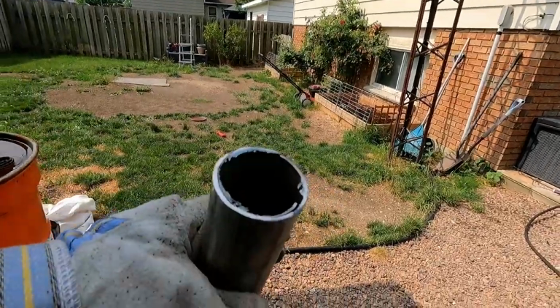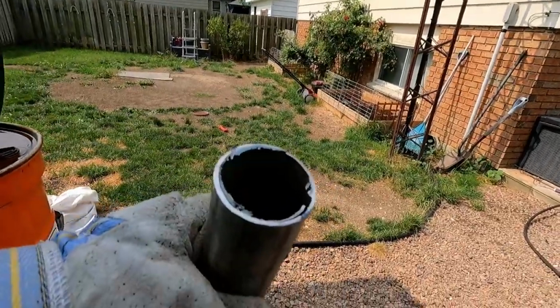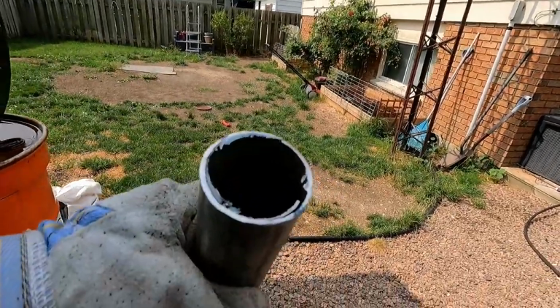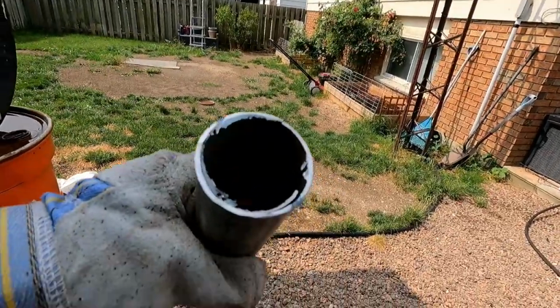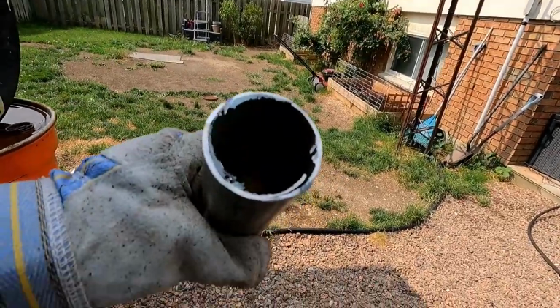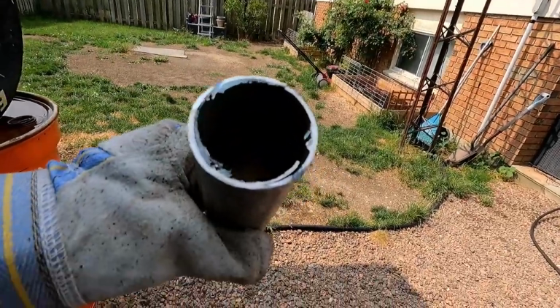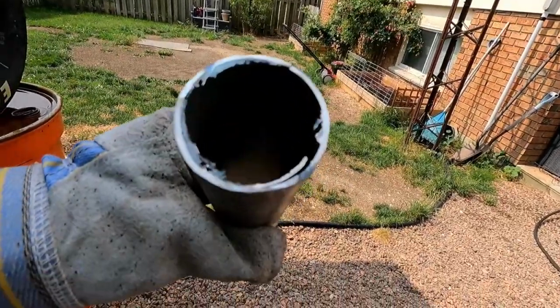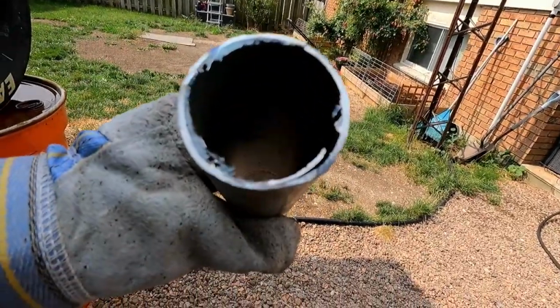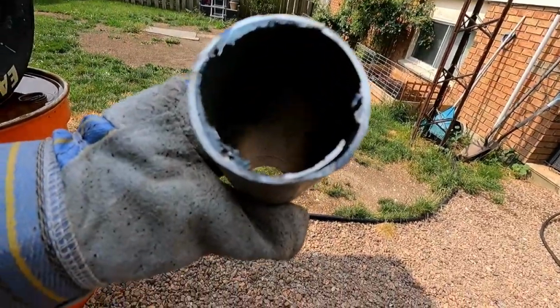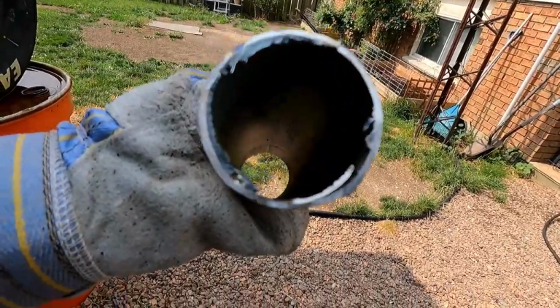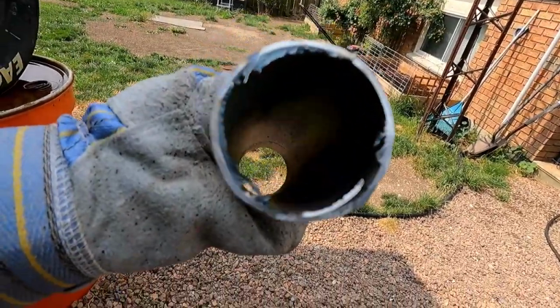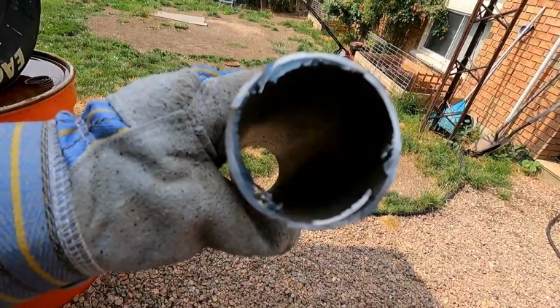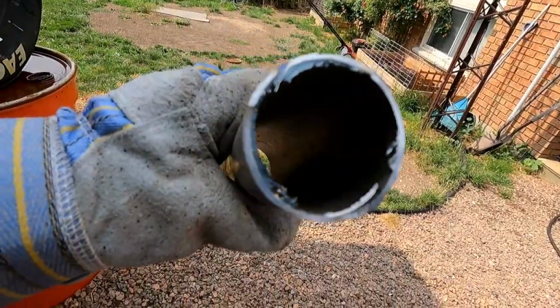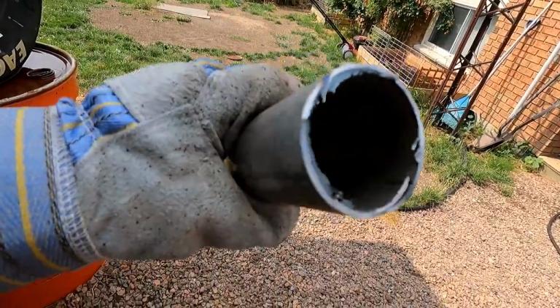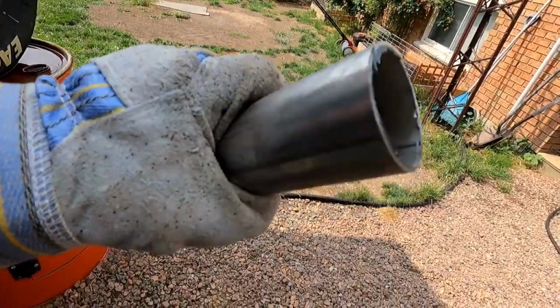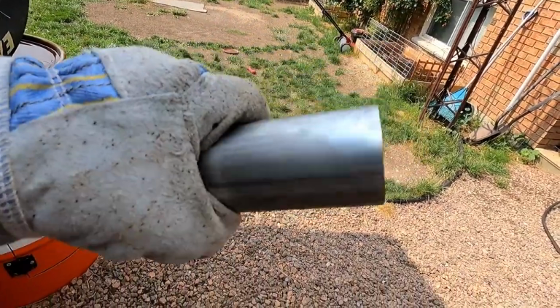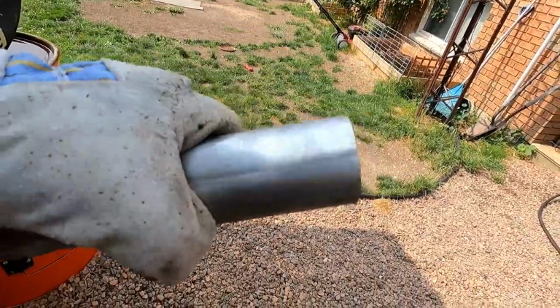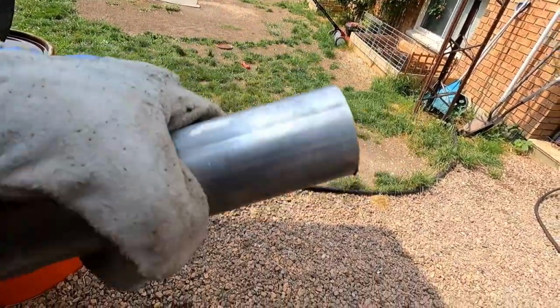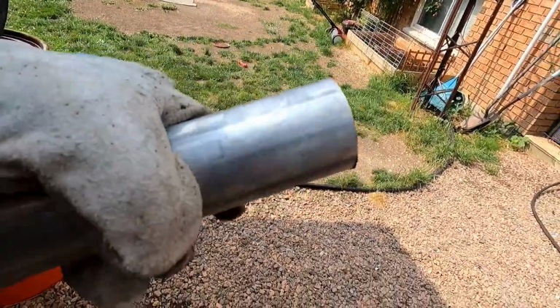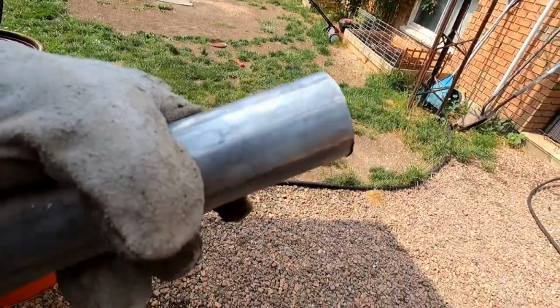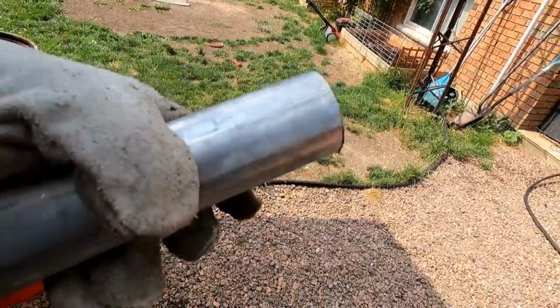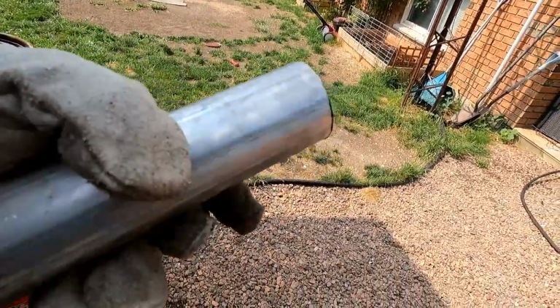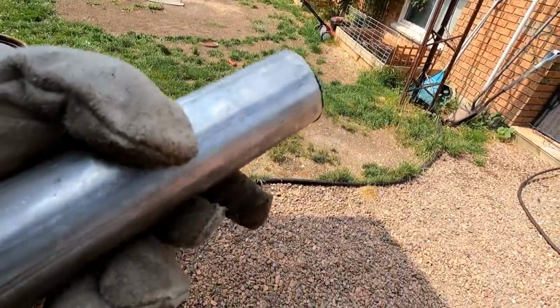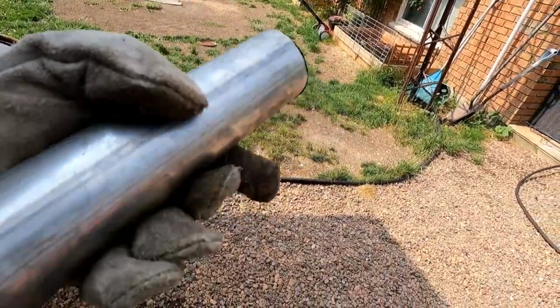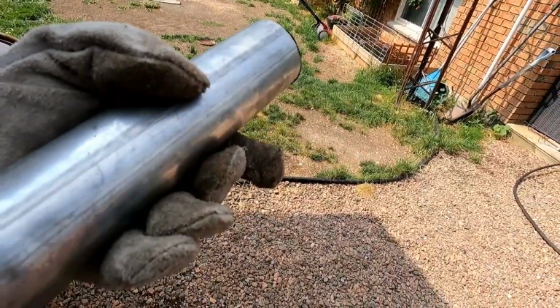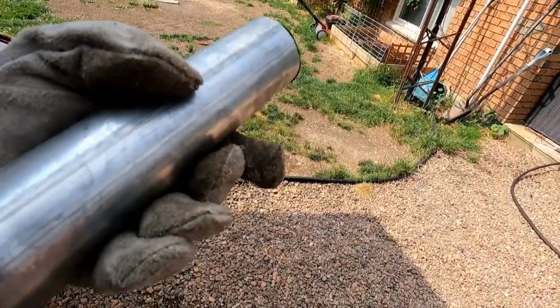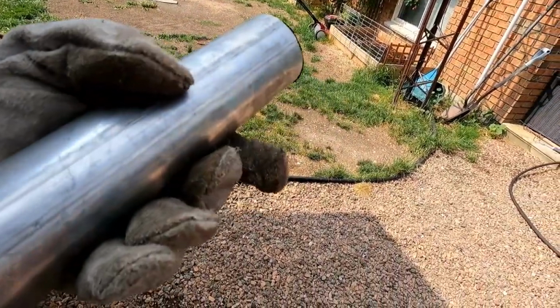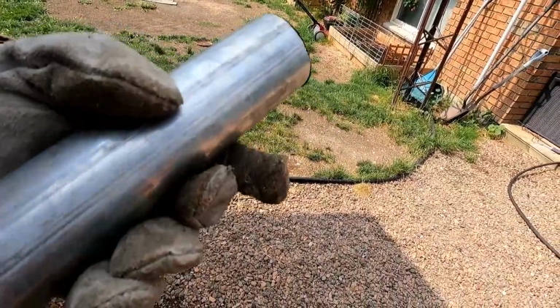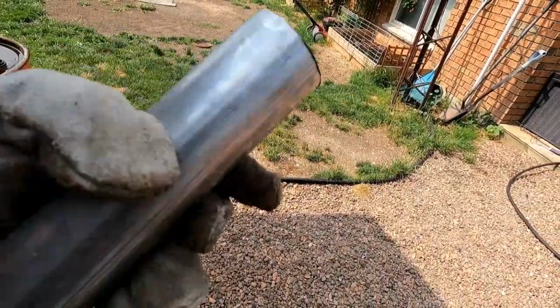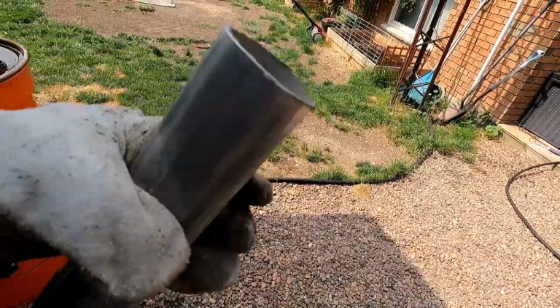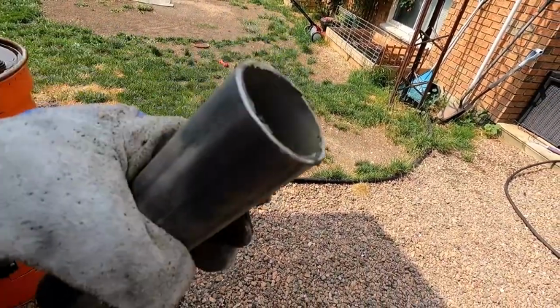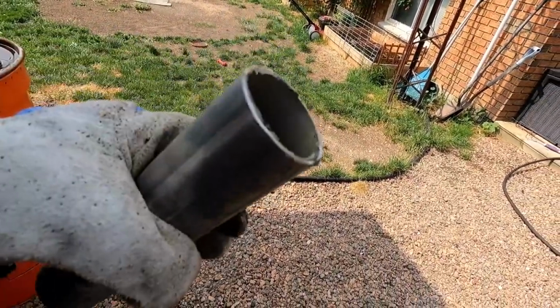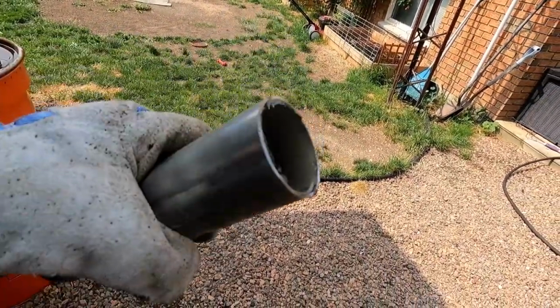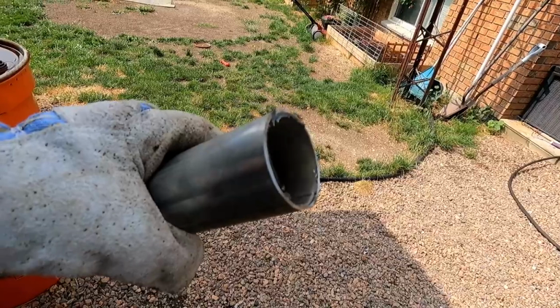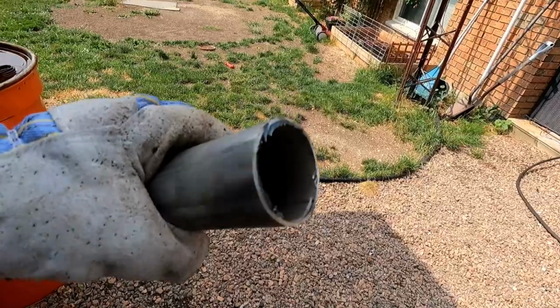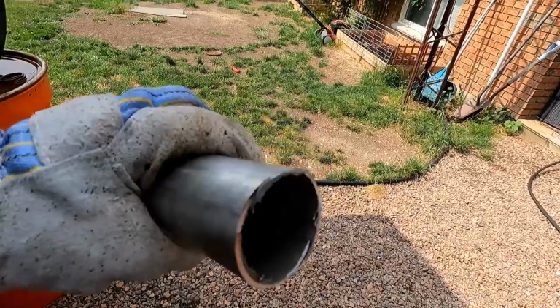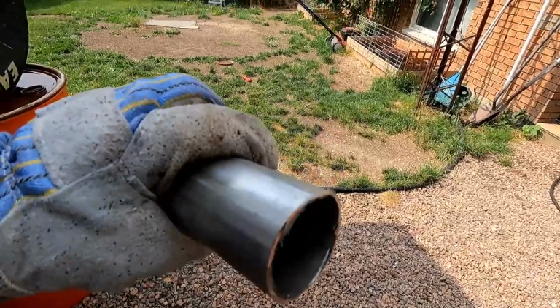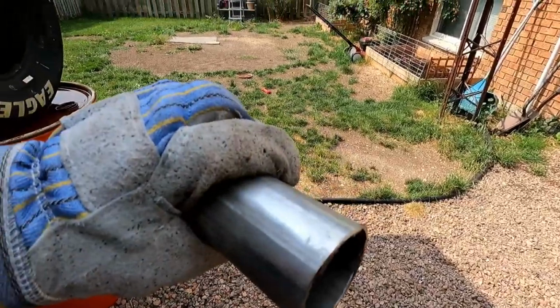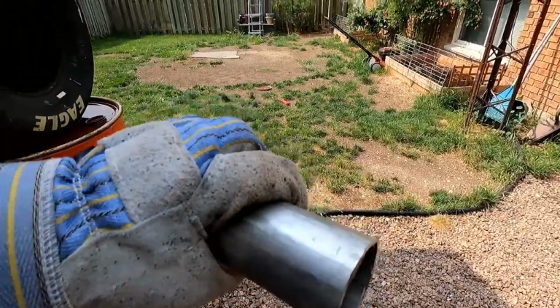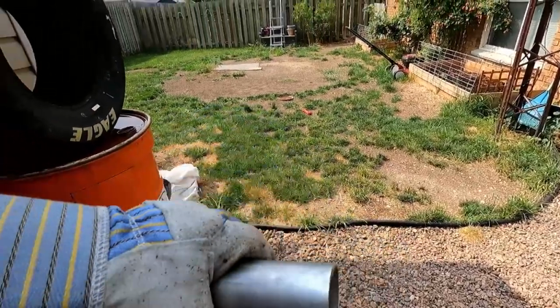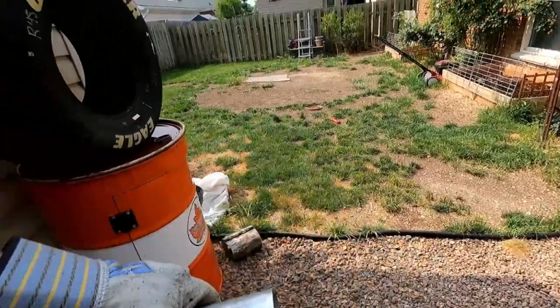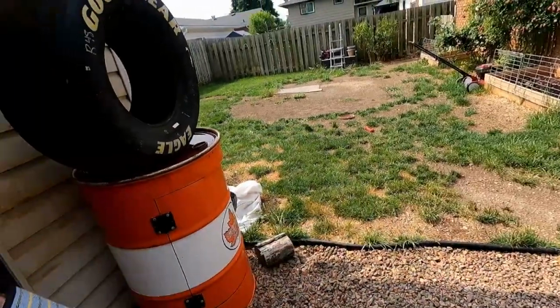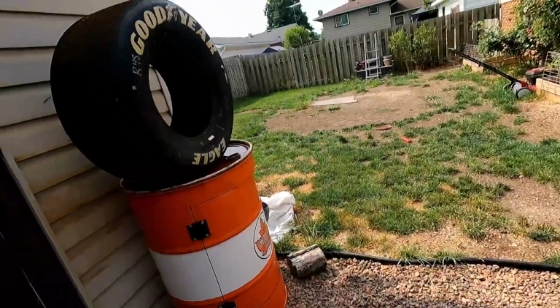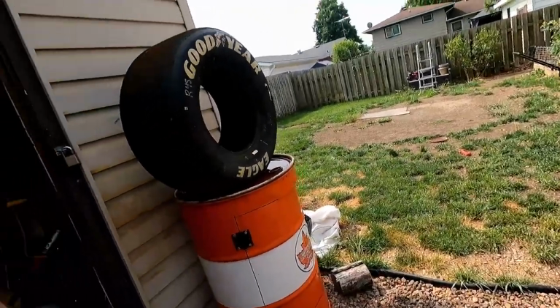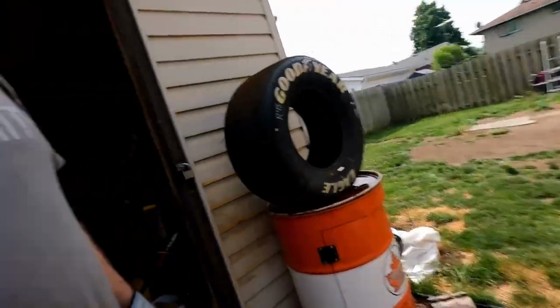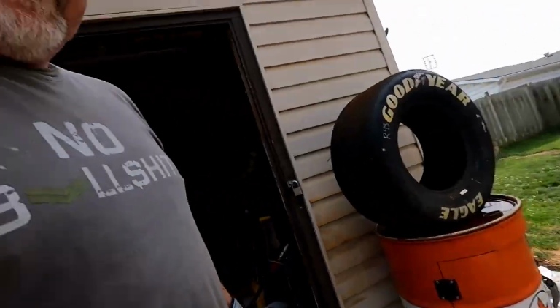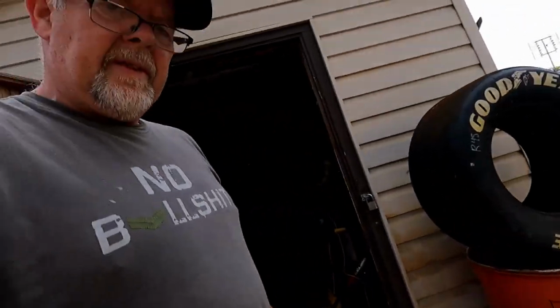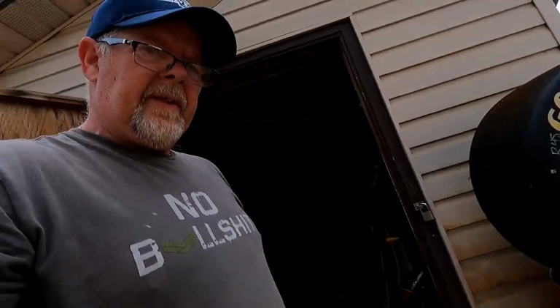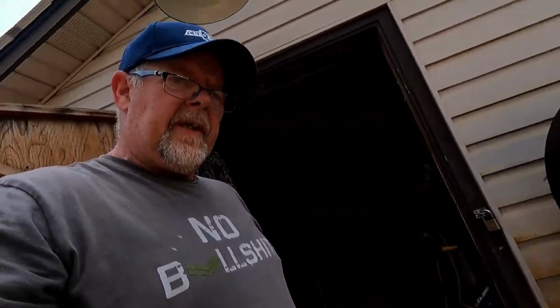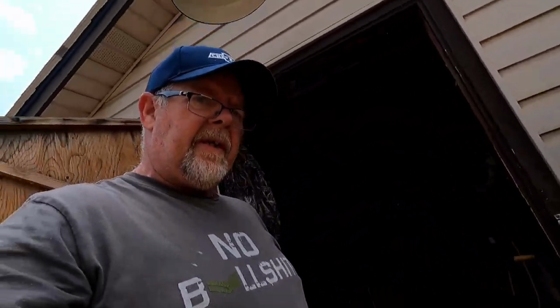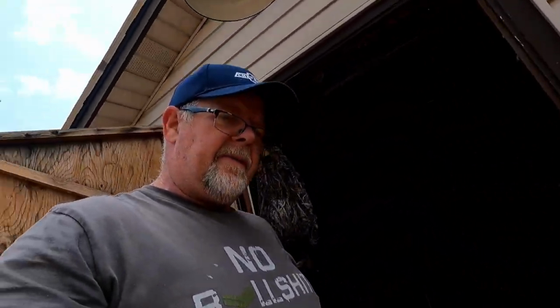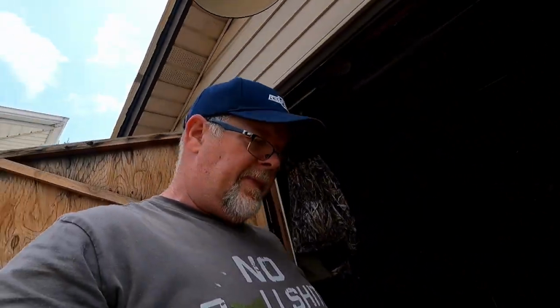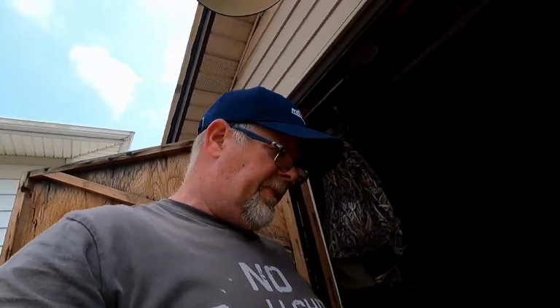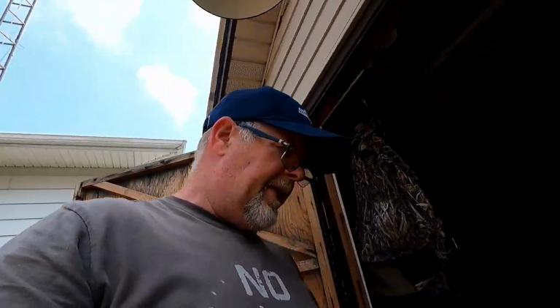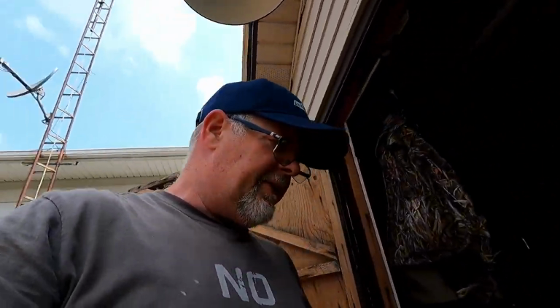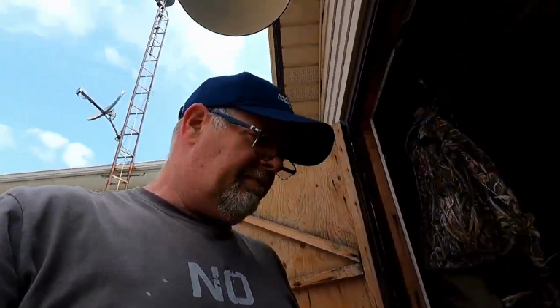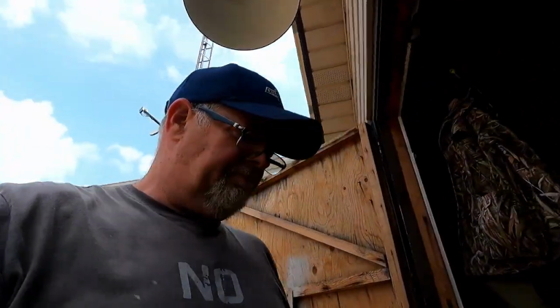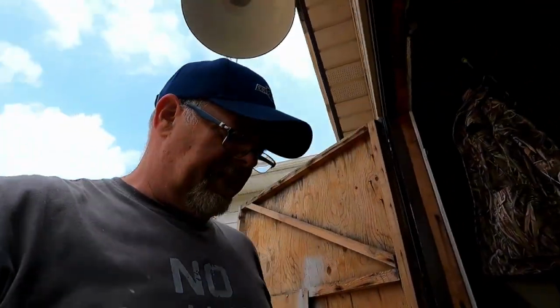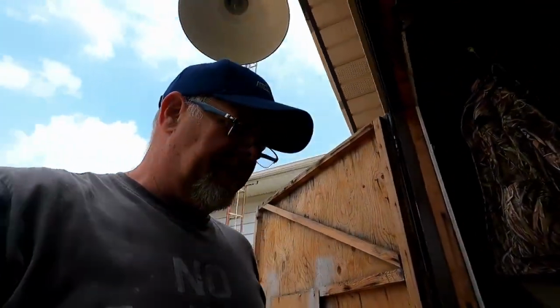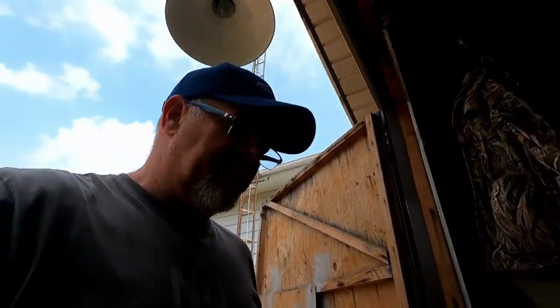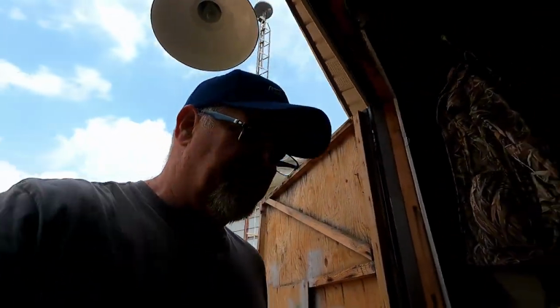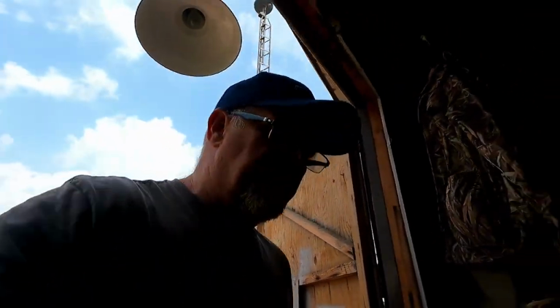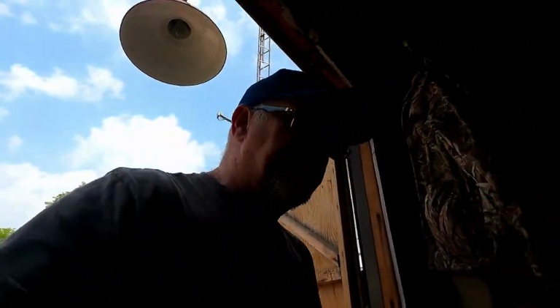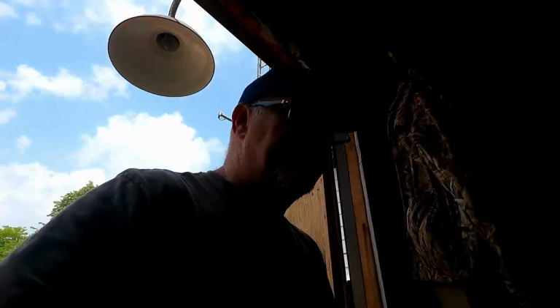Cut the pipe — not too bad. We'll clean that up and go fit it on the car. Again, if it fits, it gets welded.